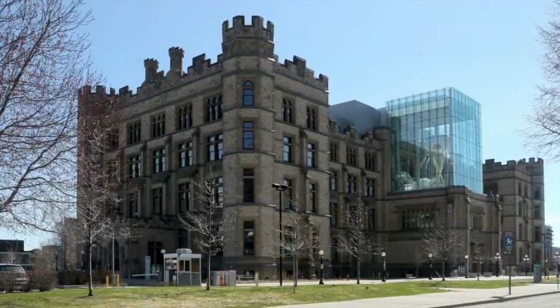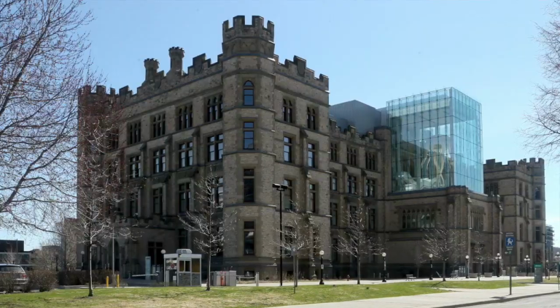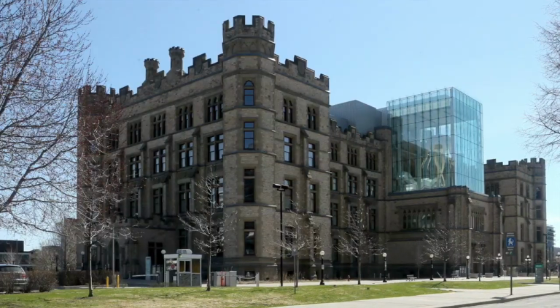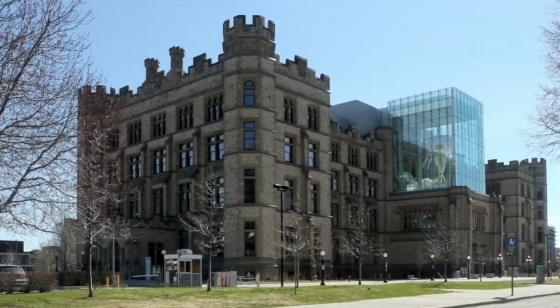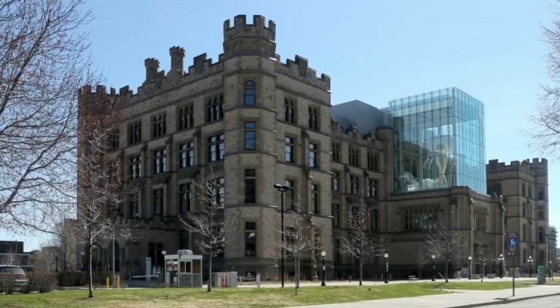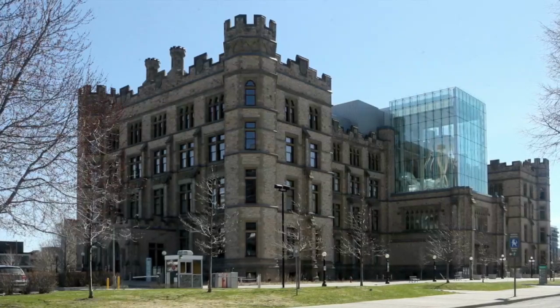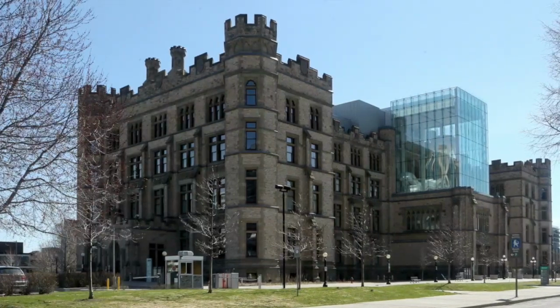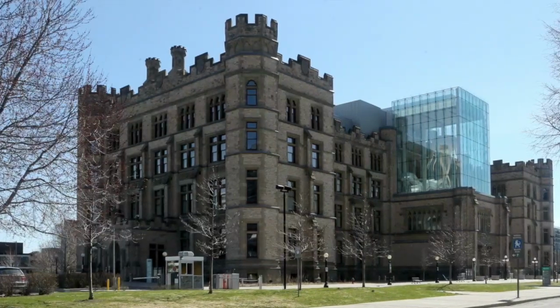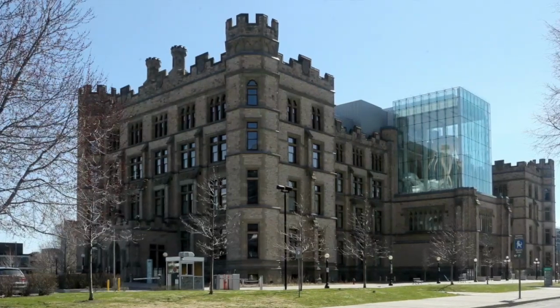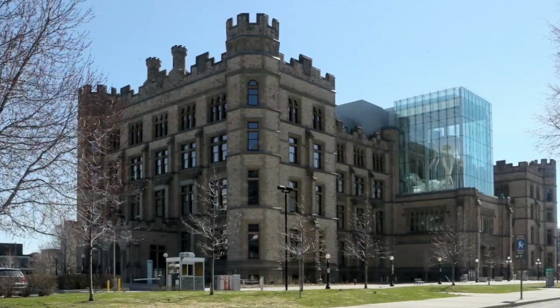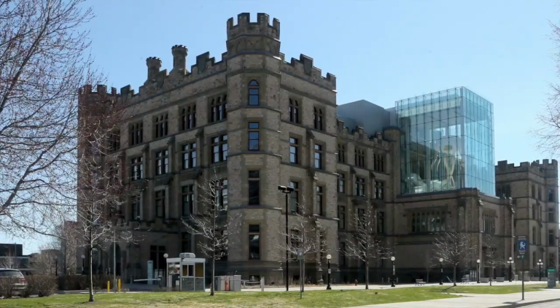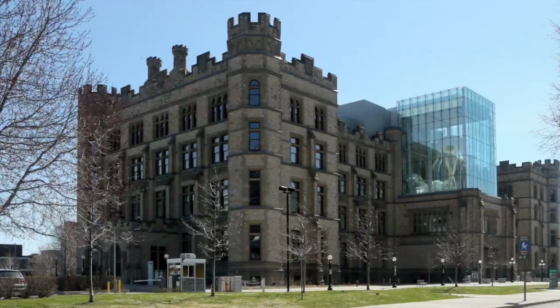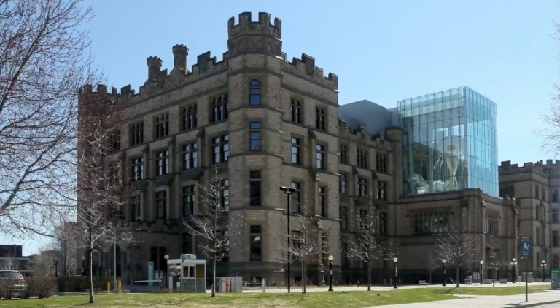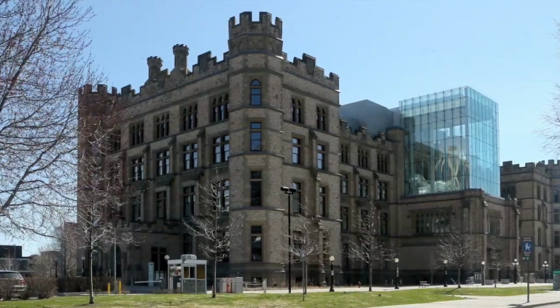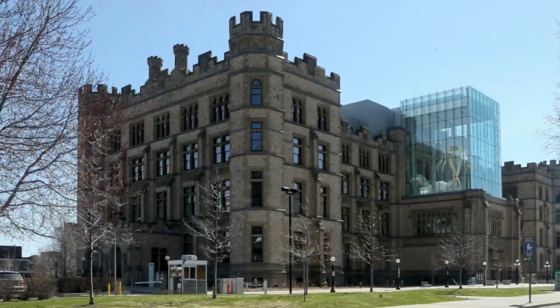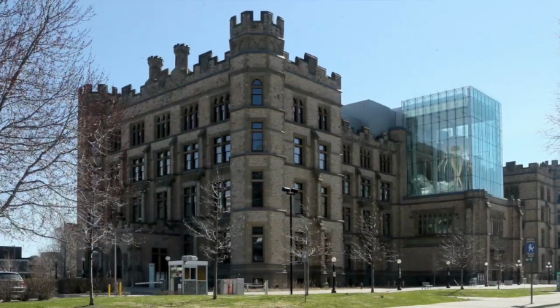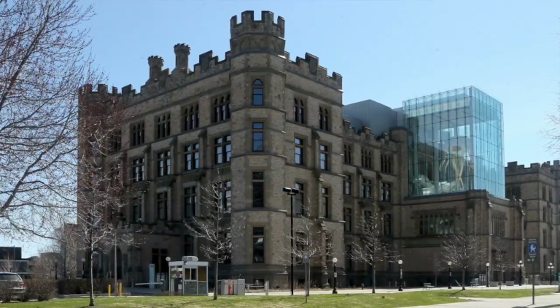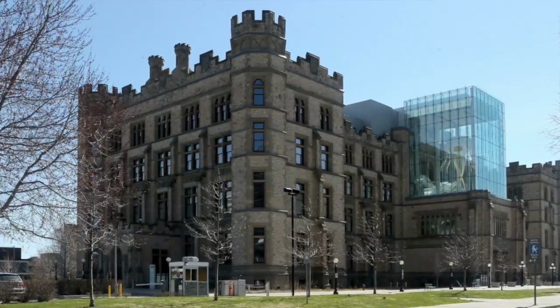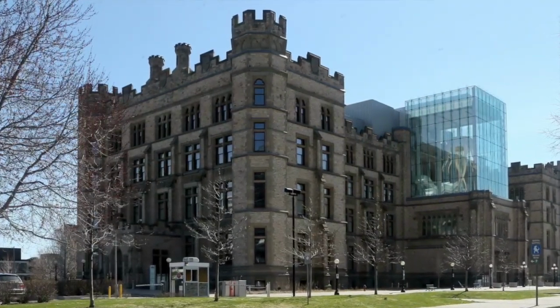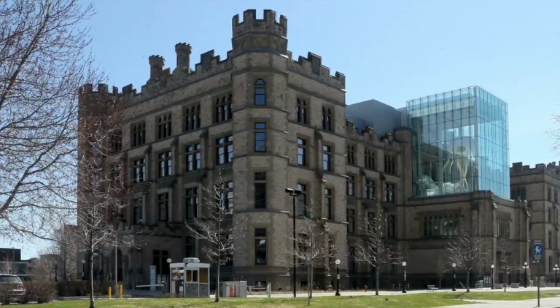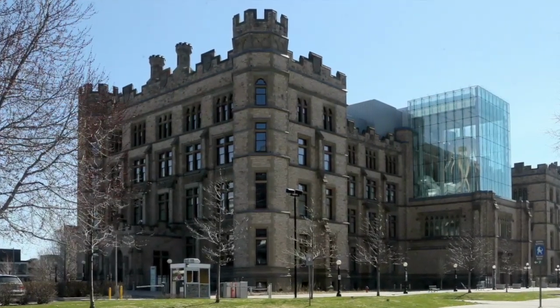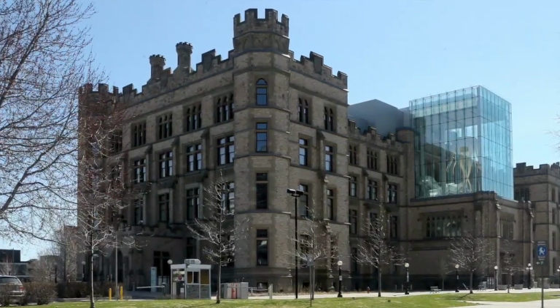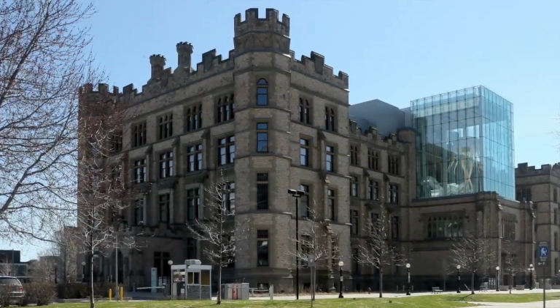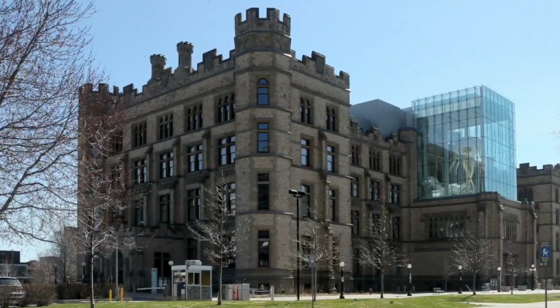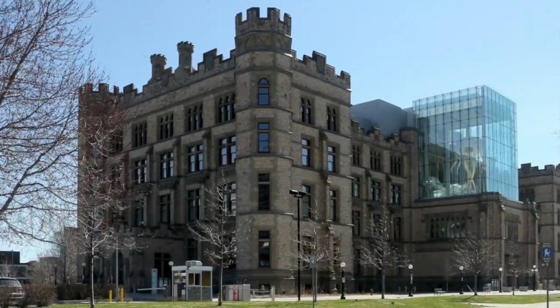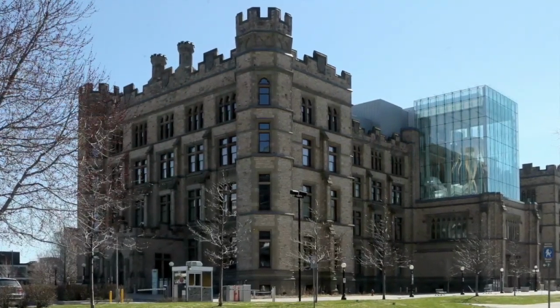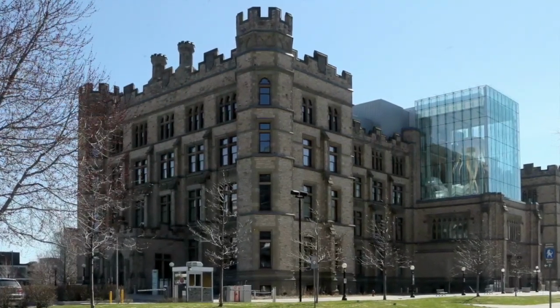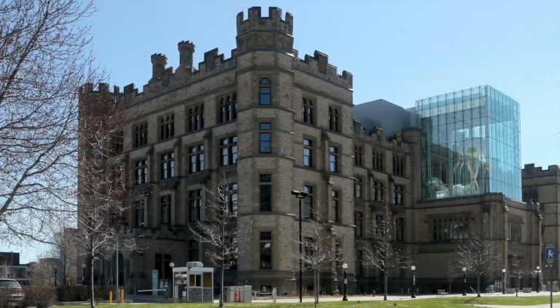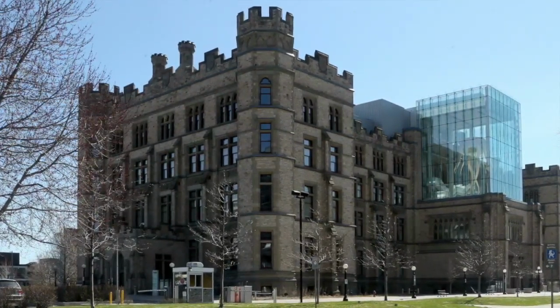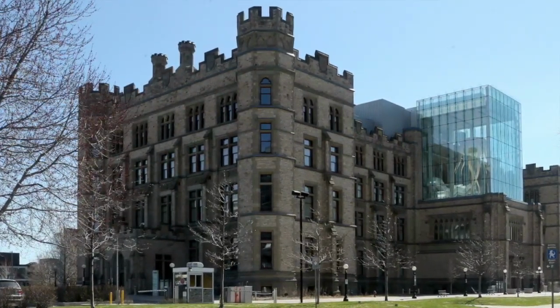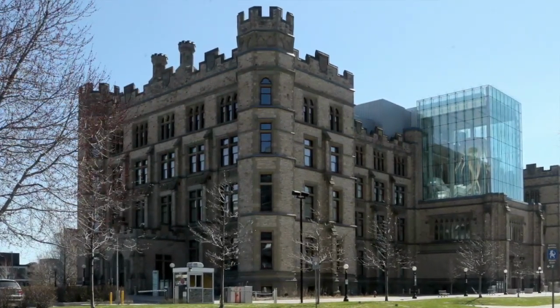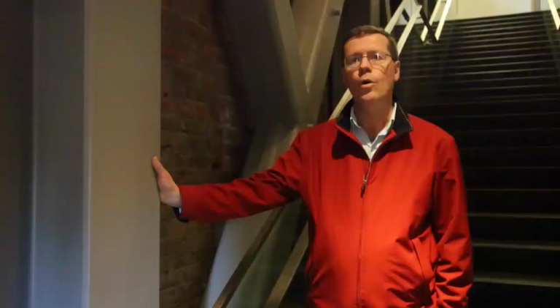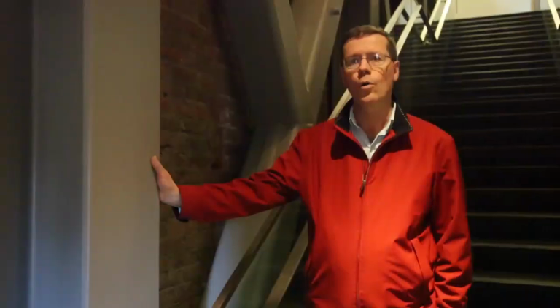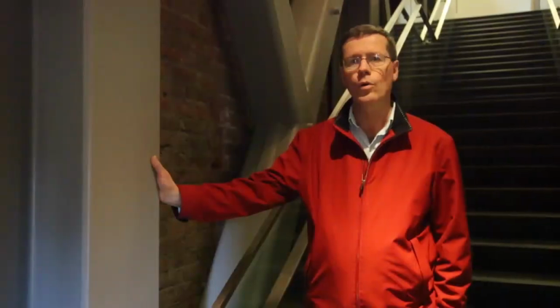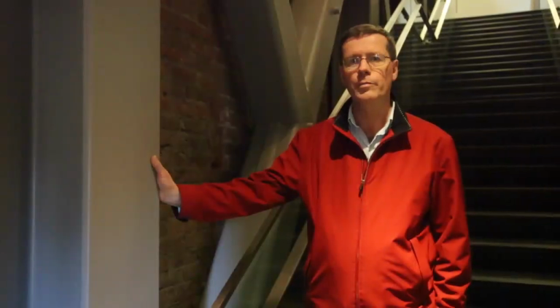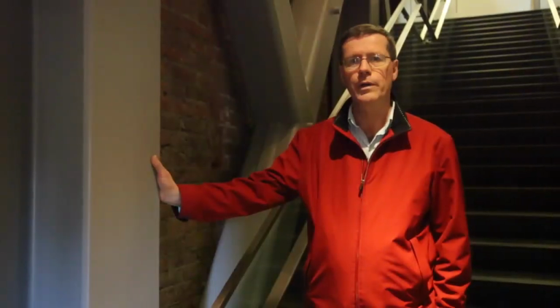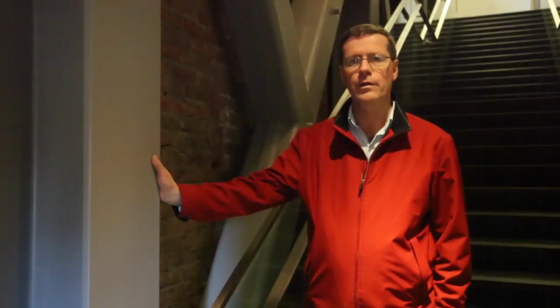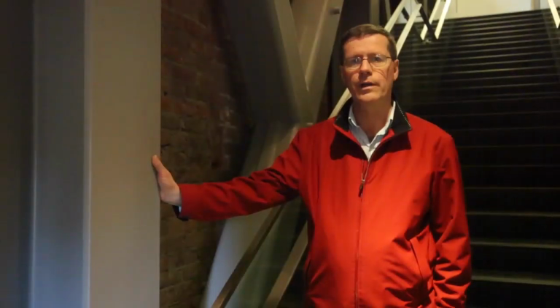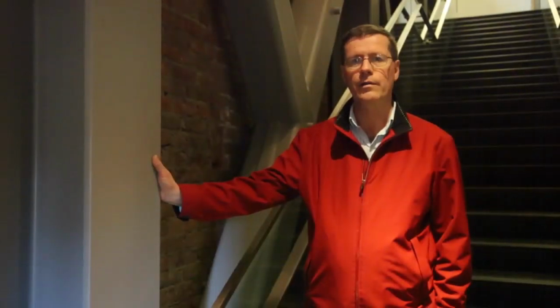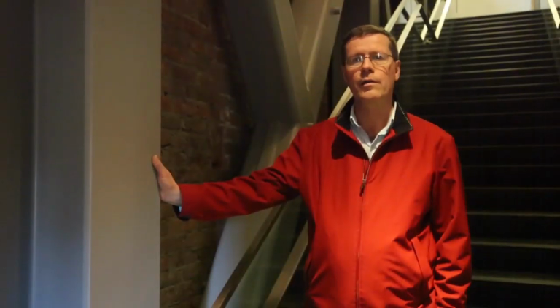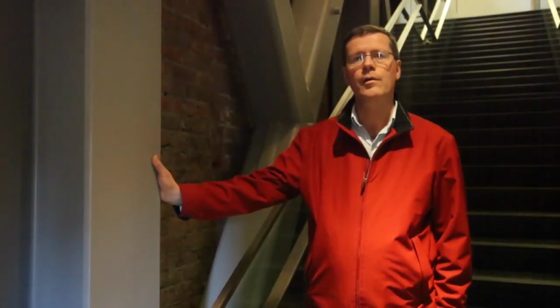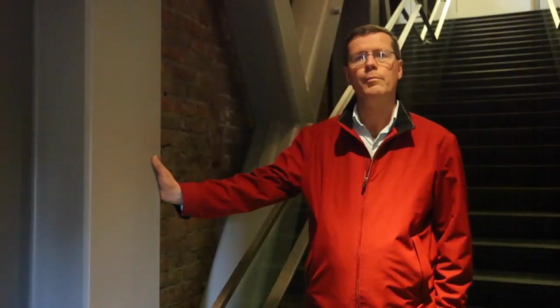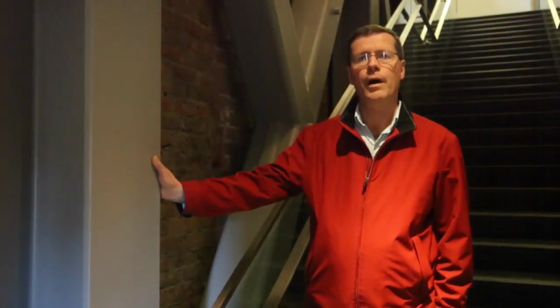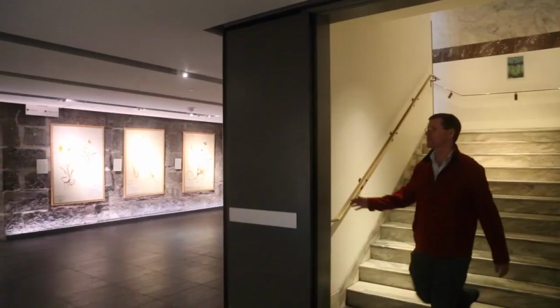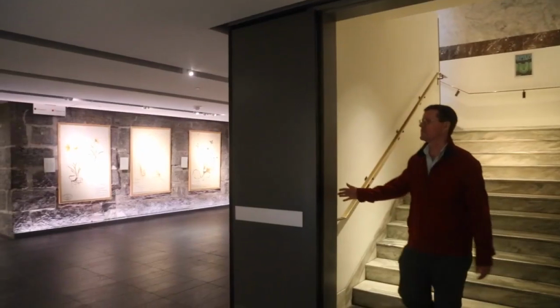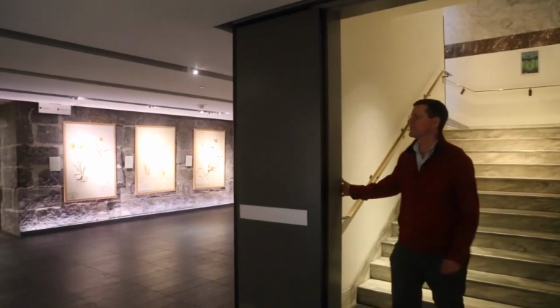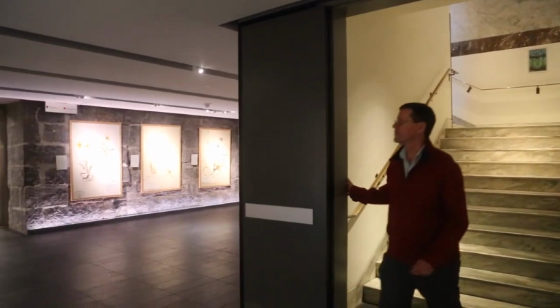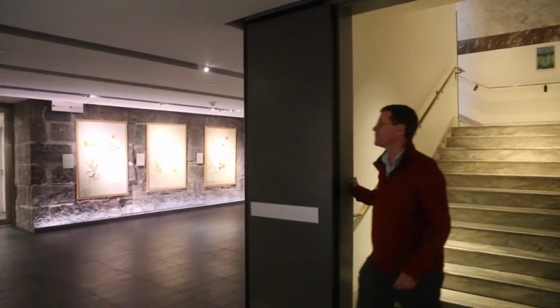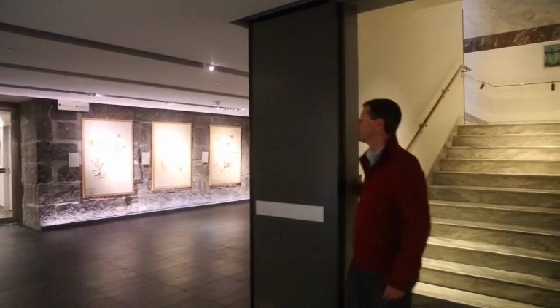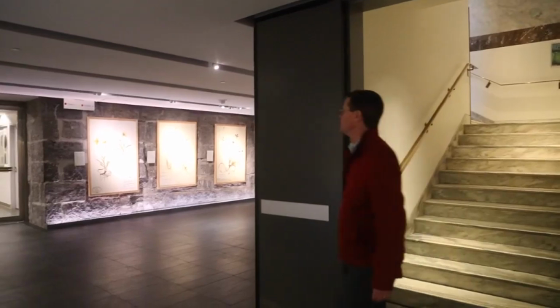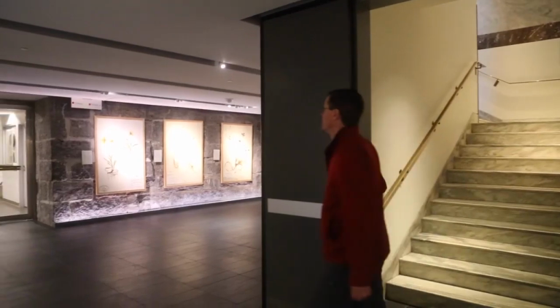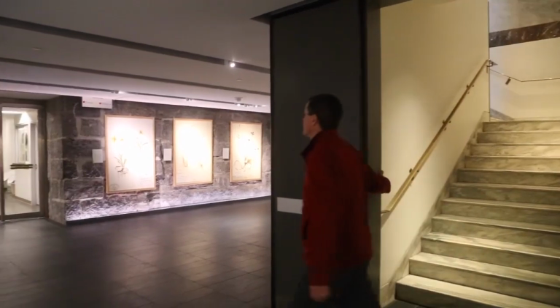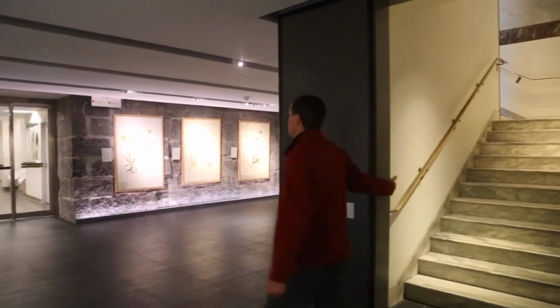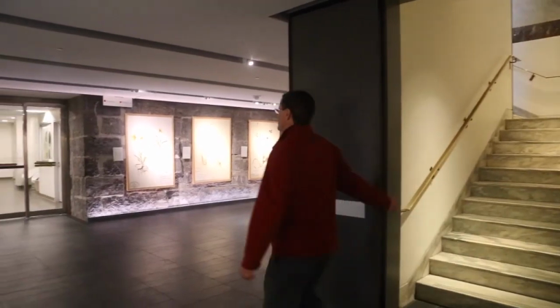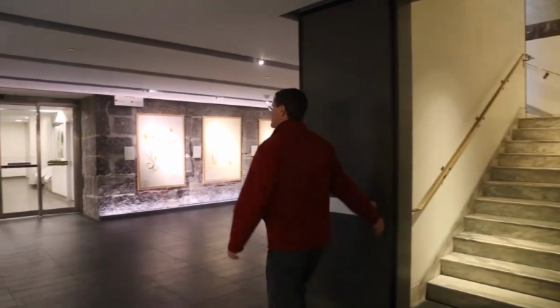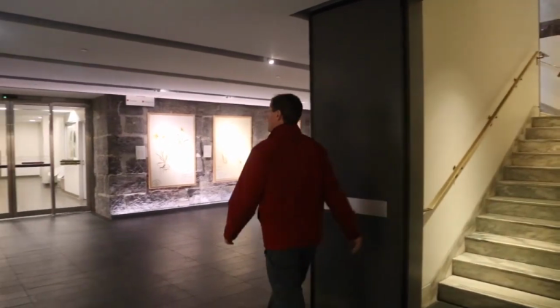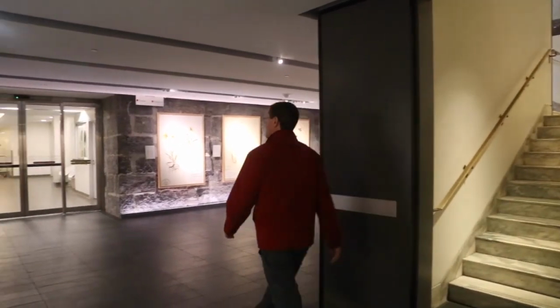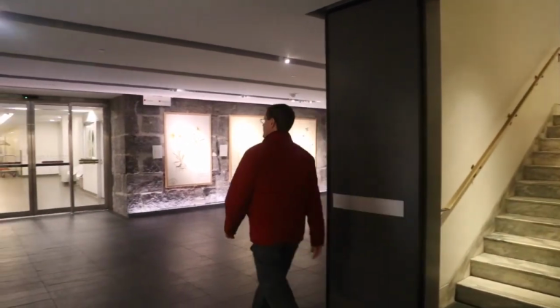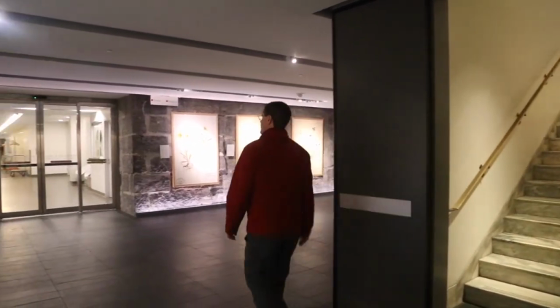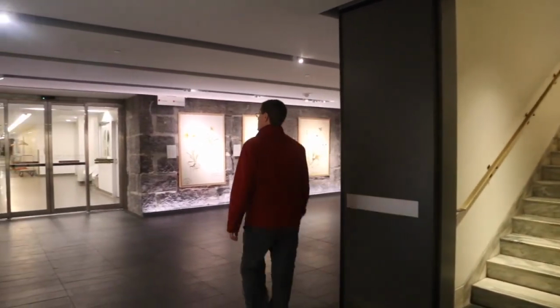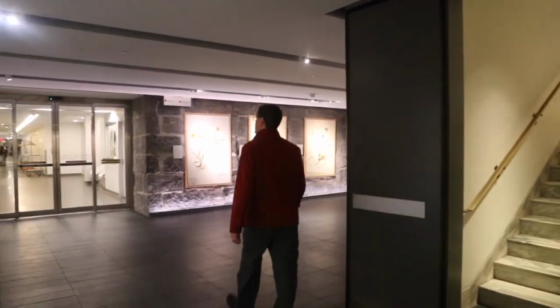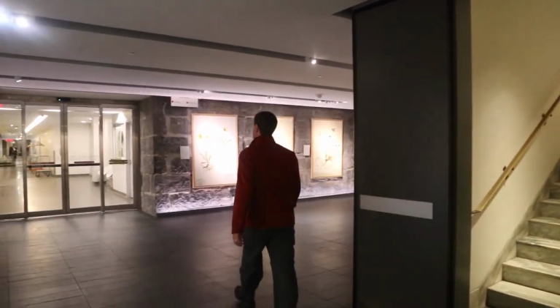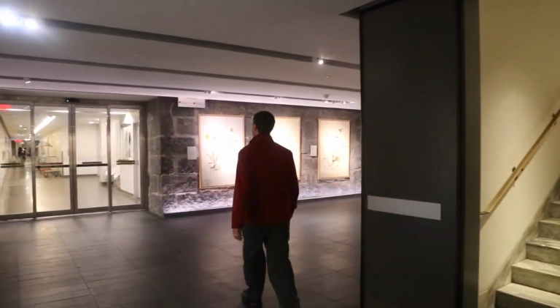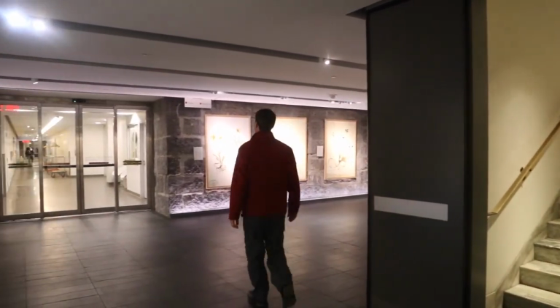Here at the Canadian Museum of Nature, they had the same problem: old building, pile of stone blocks, soft soil underneath.